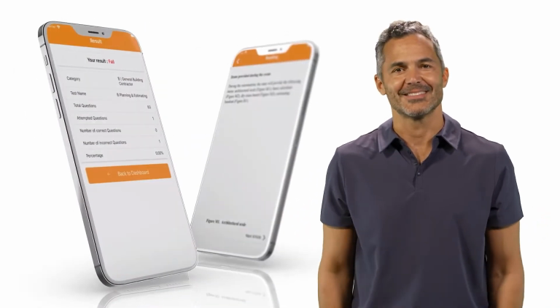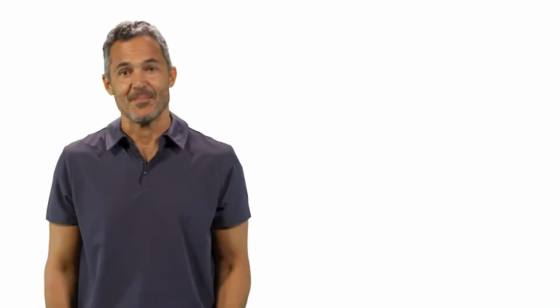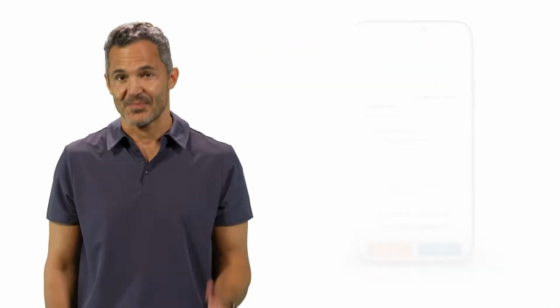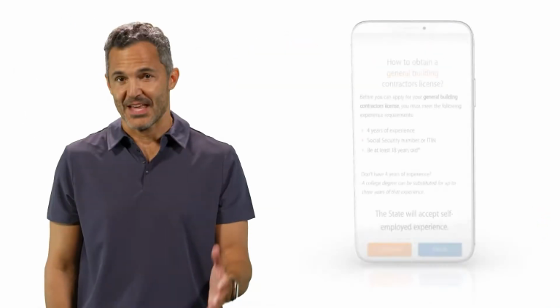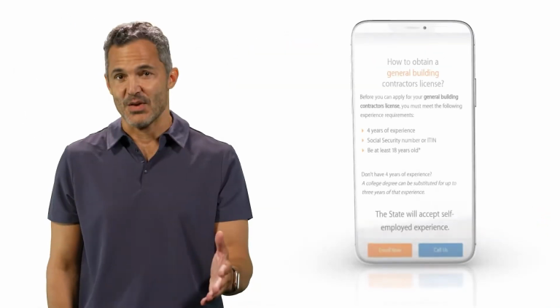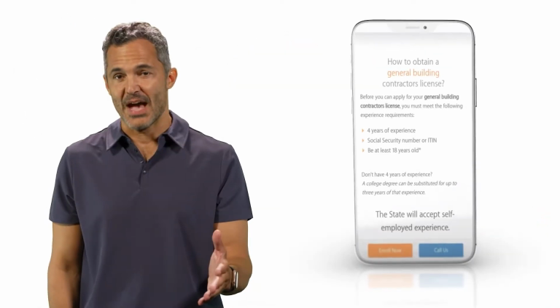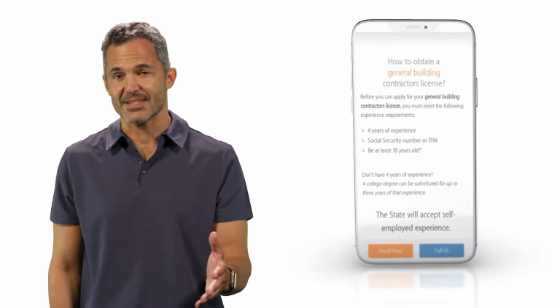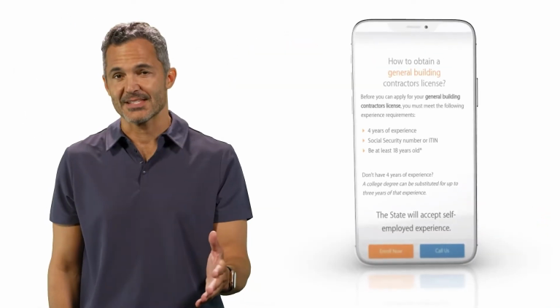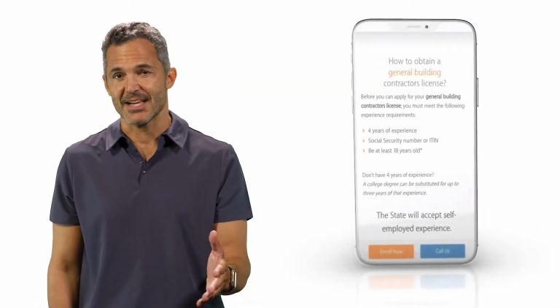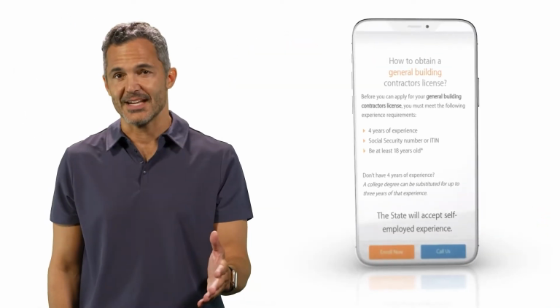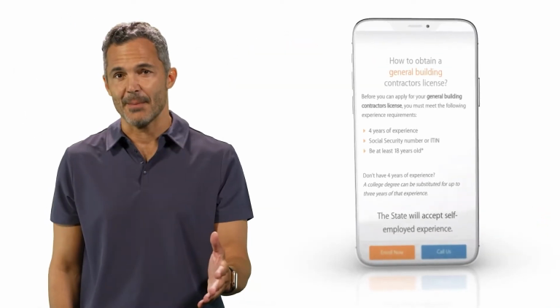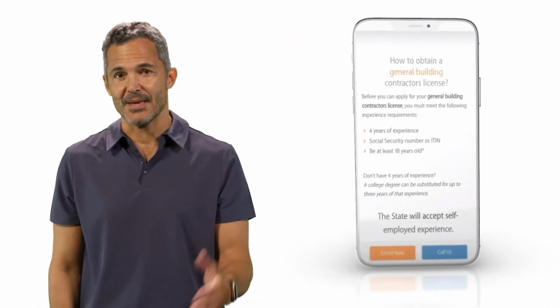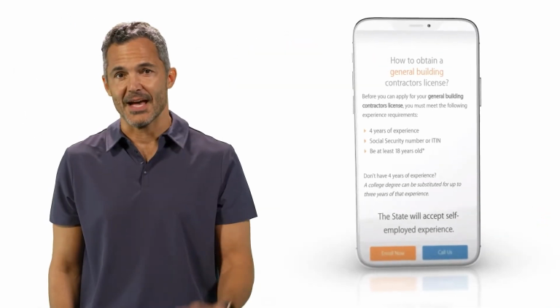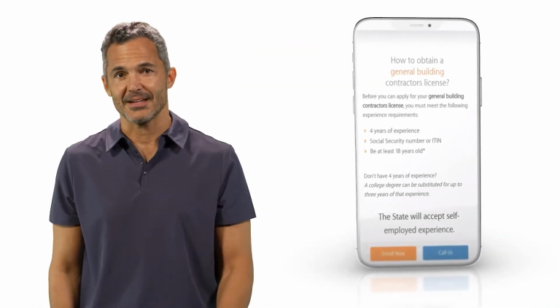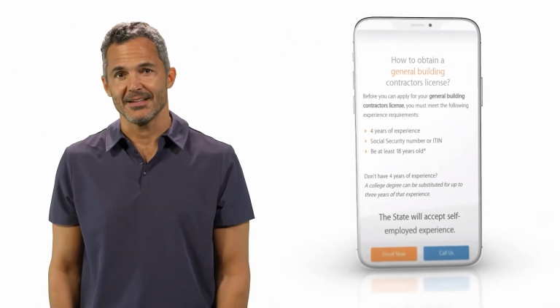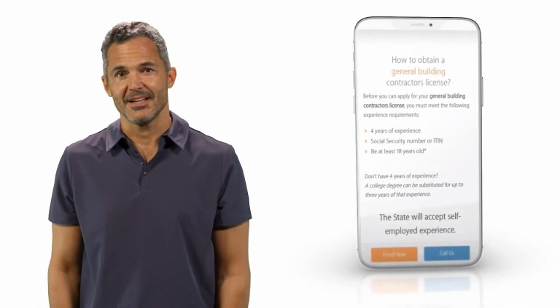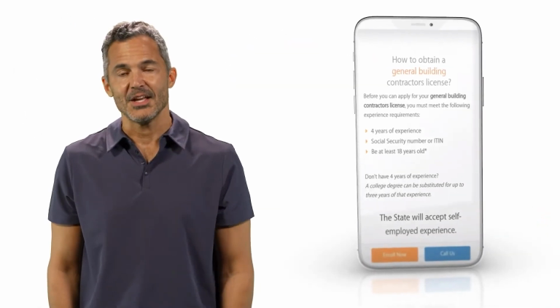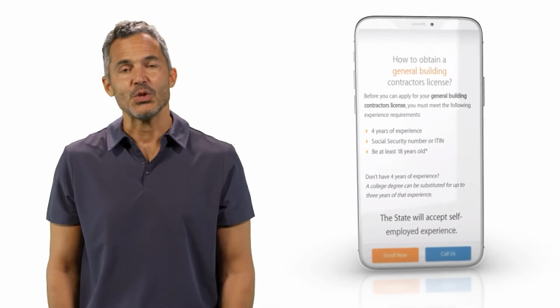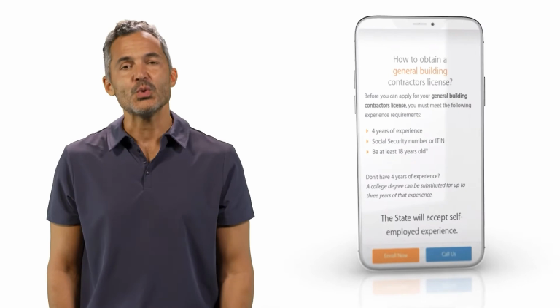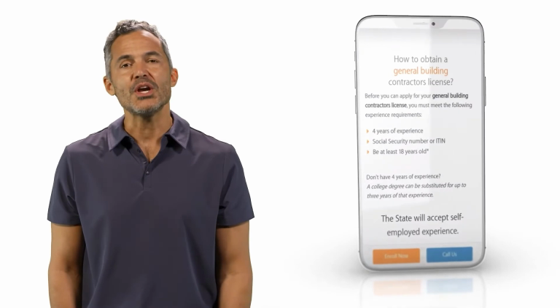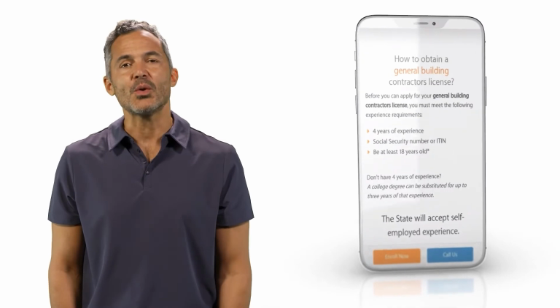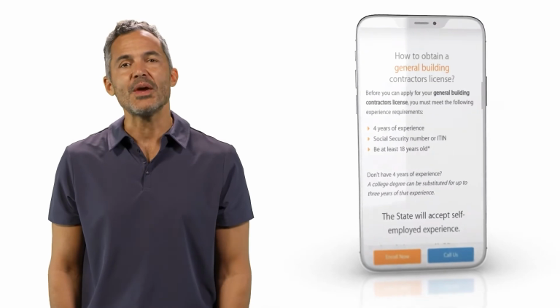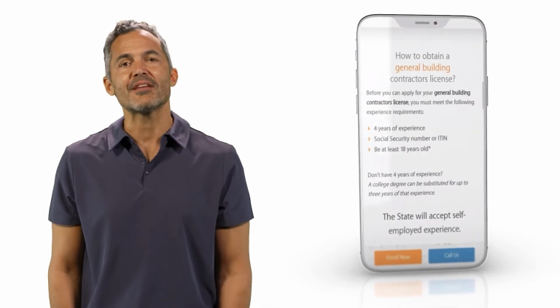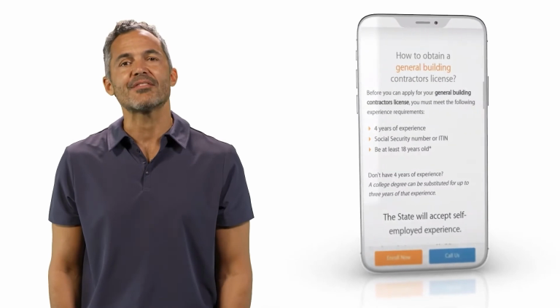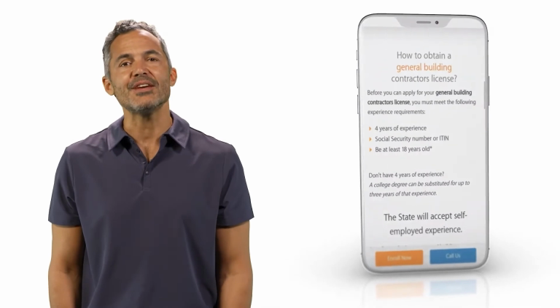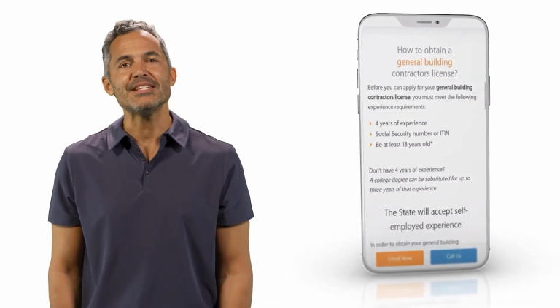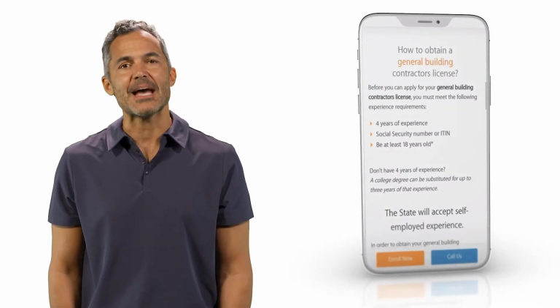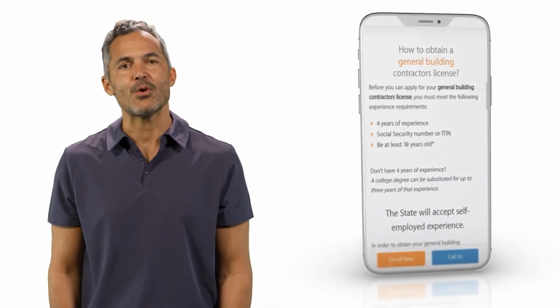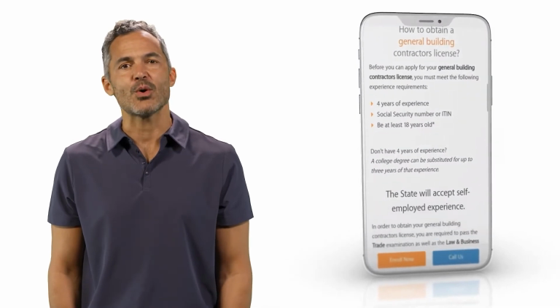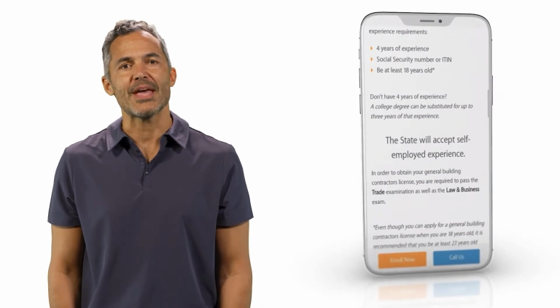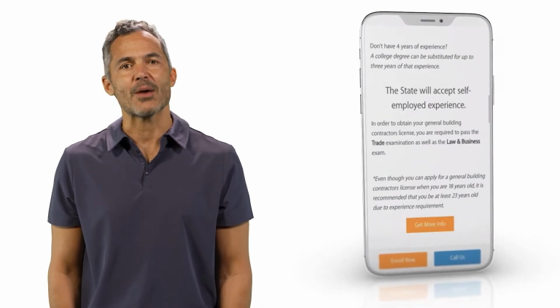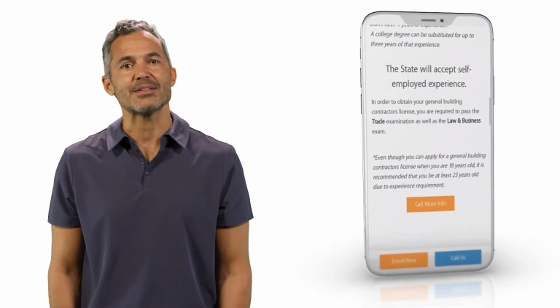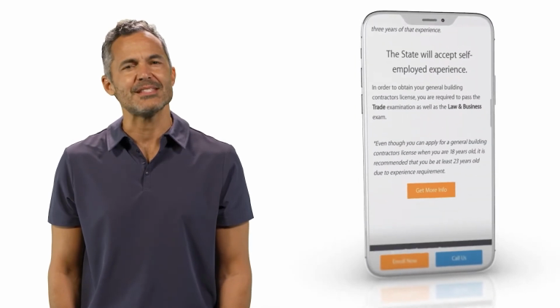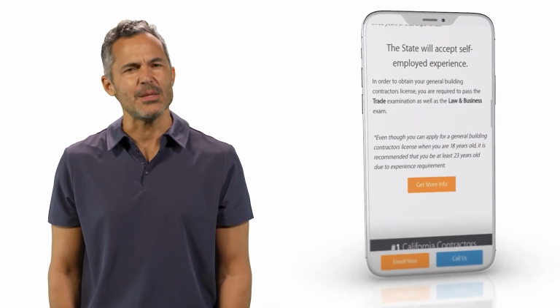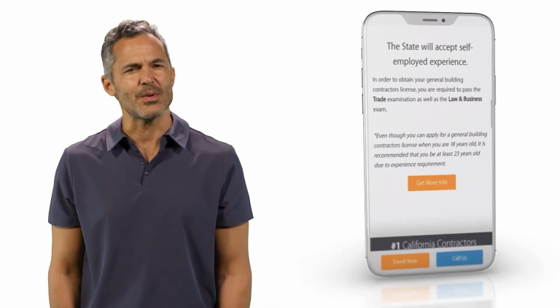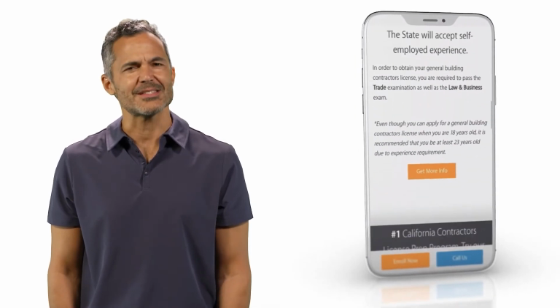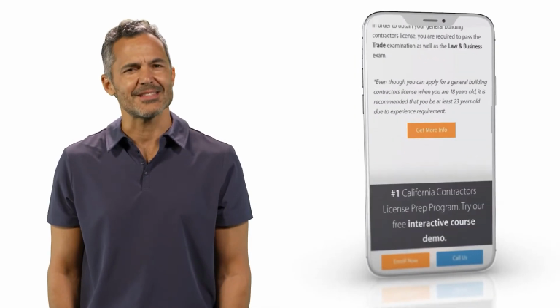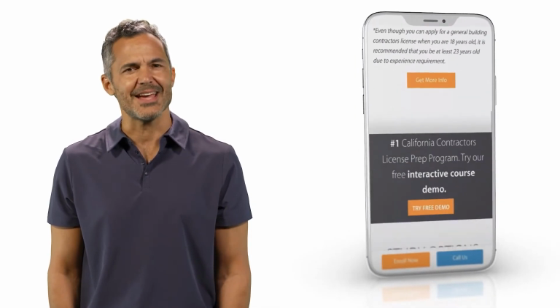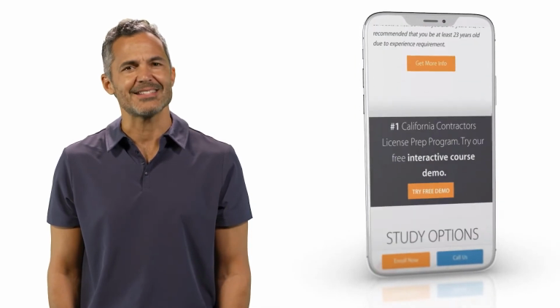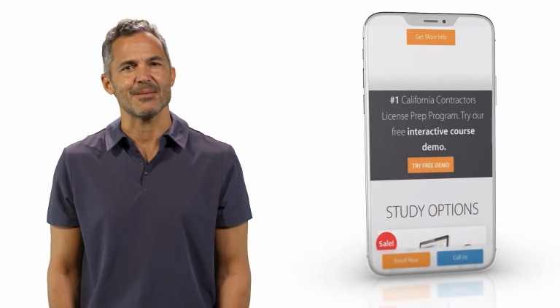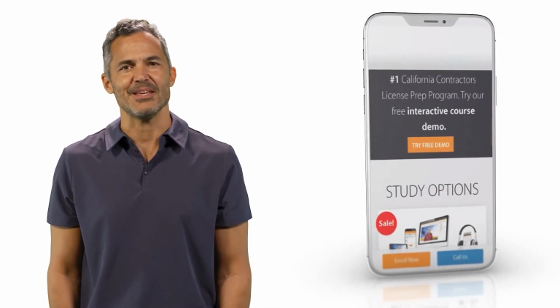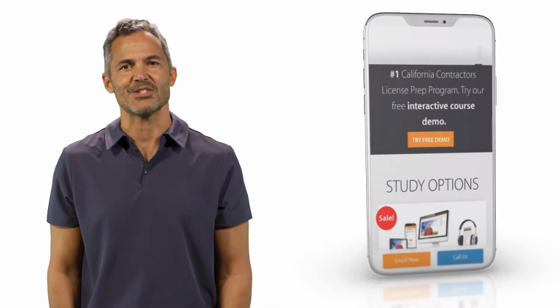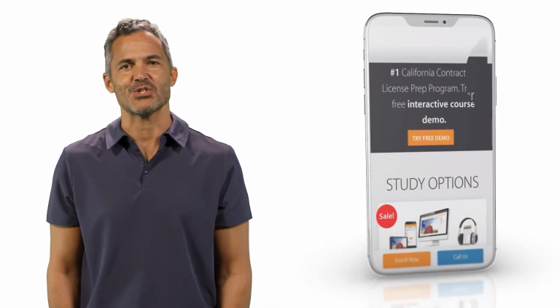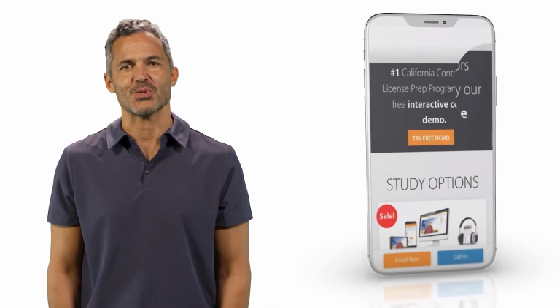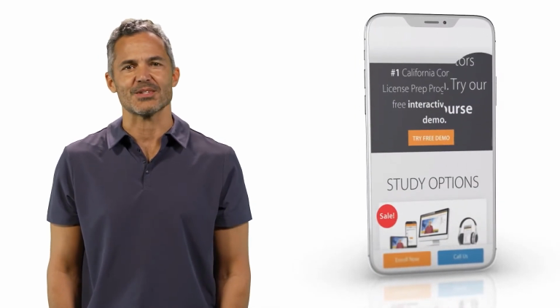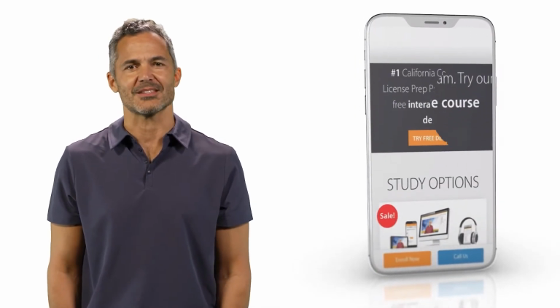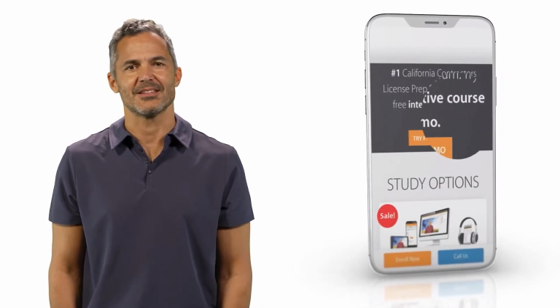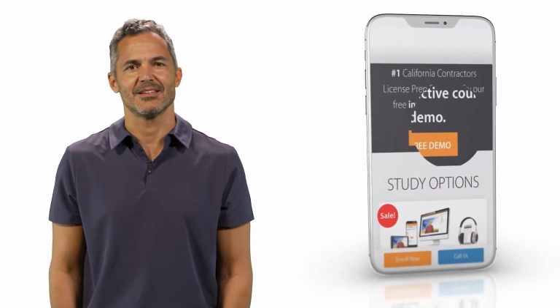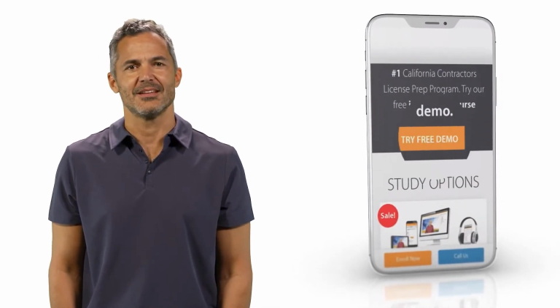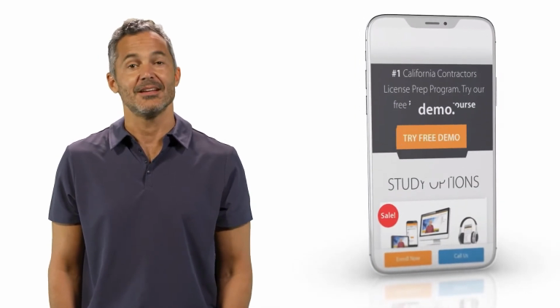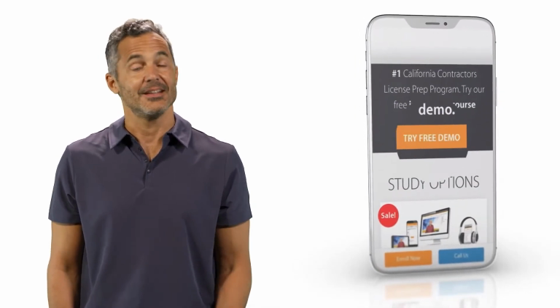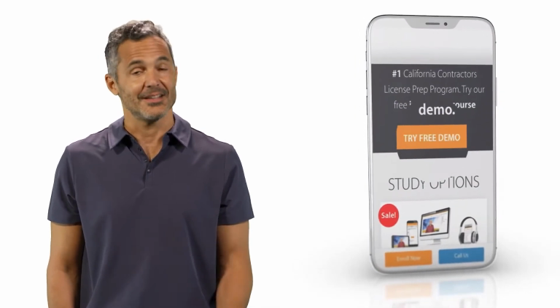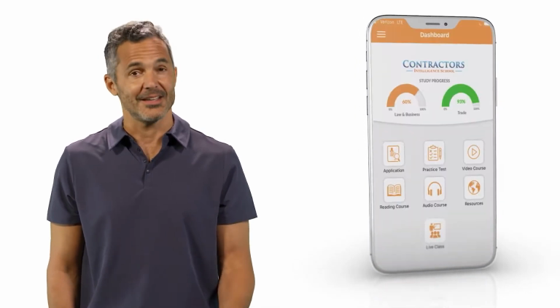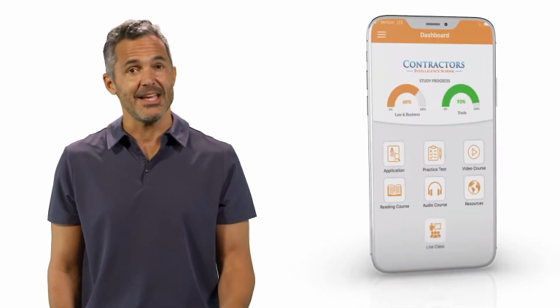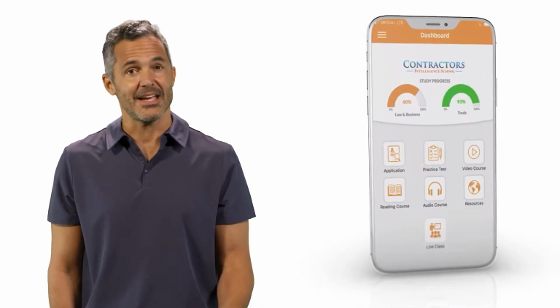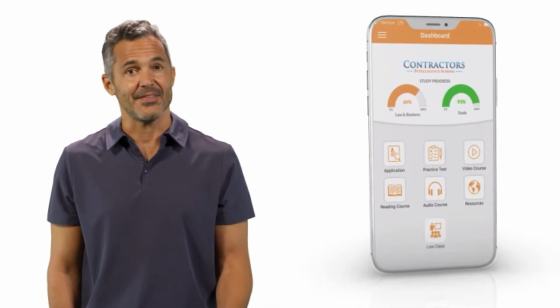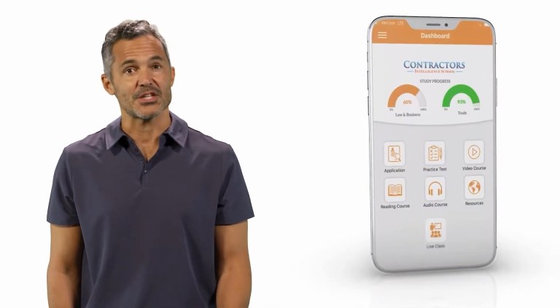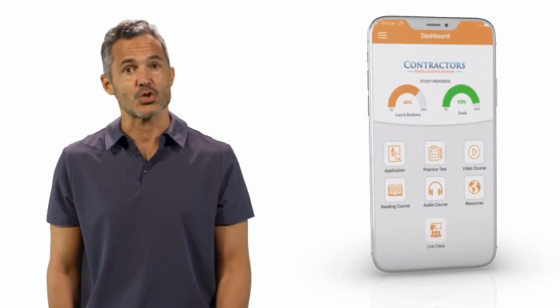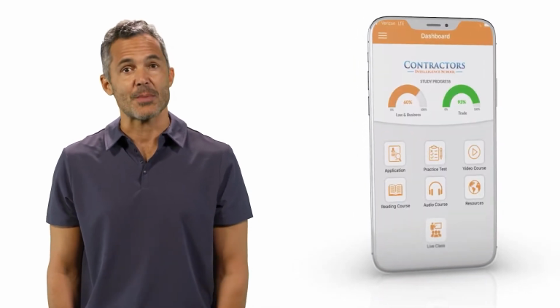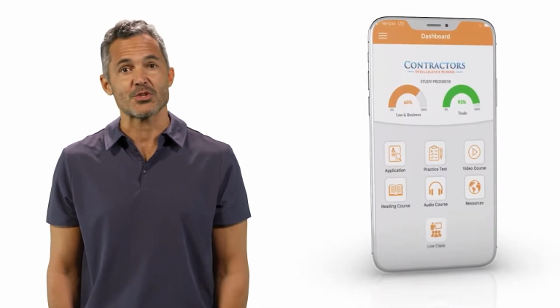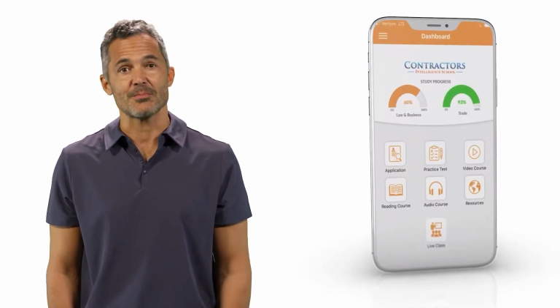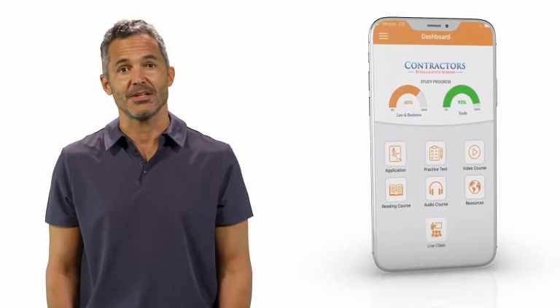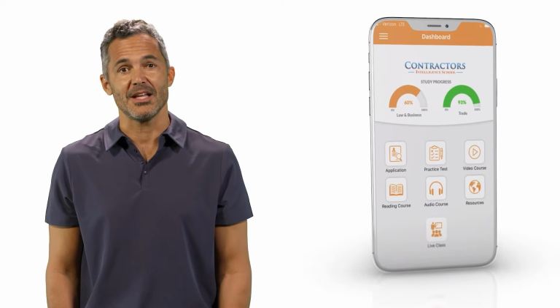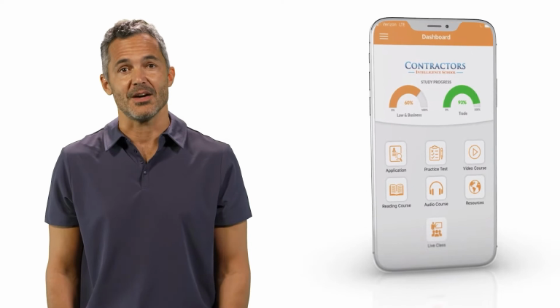If you haven't signed up yet, you can create a free demo account and see what it's like to be a student. Link in the description below.